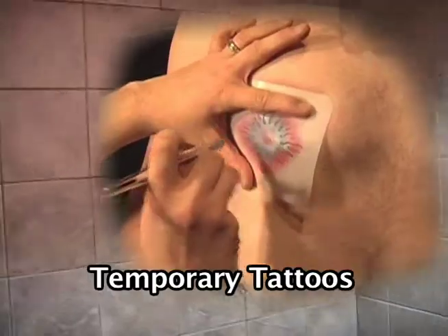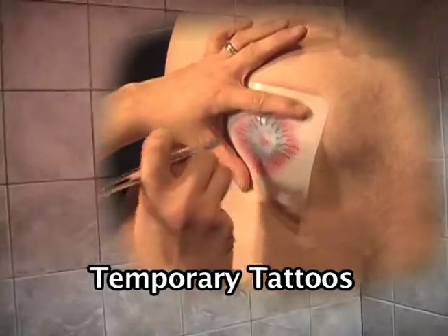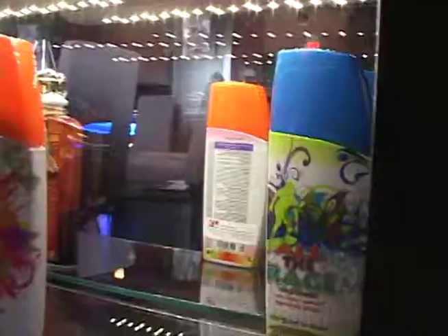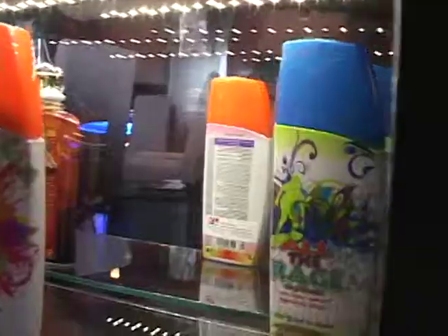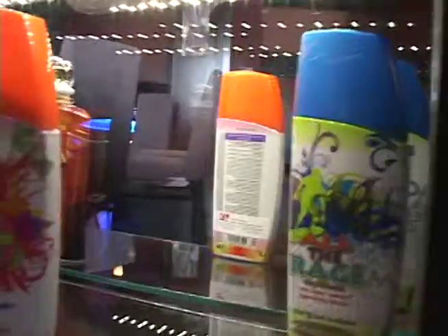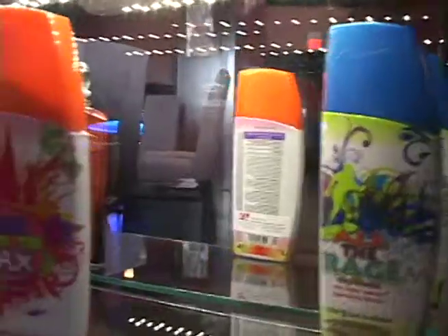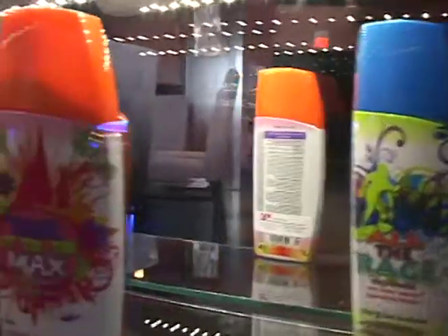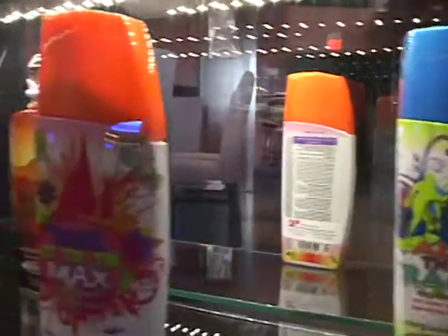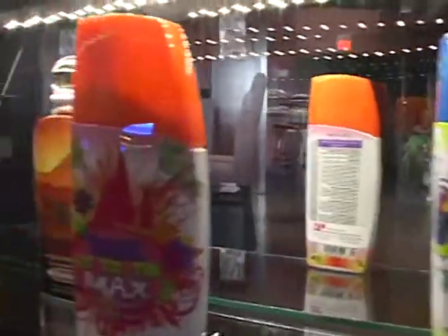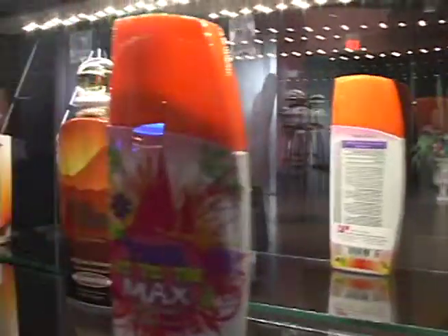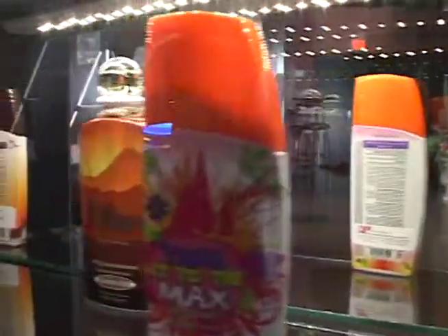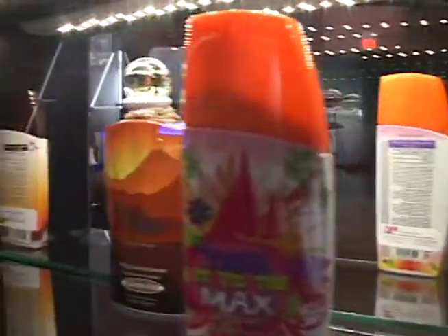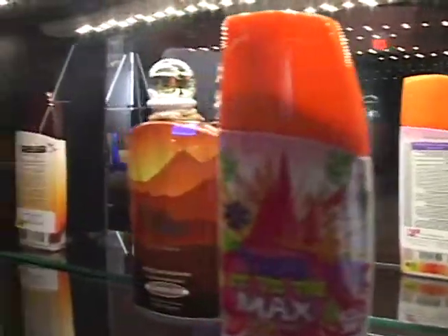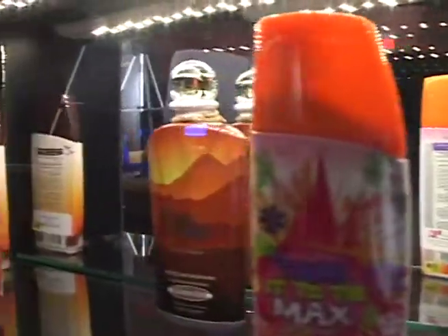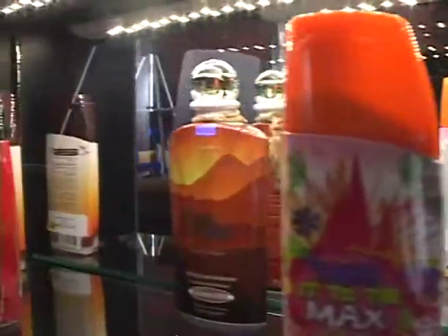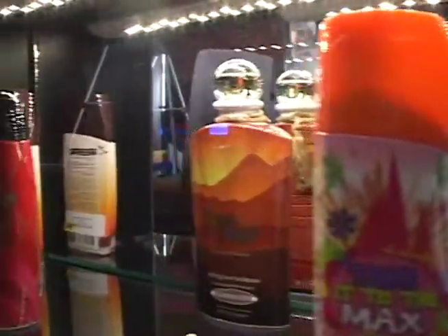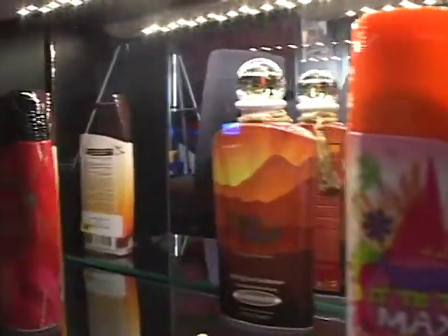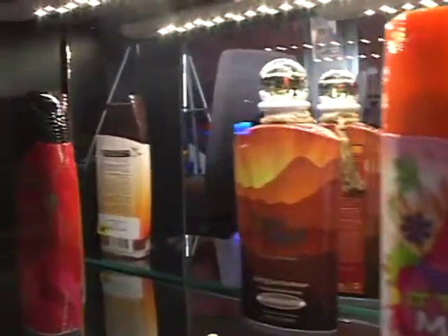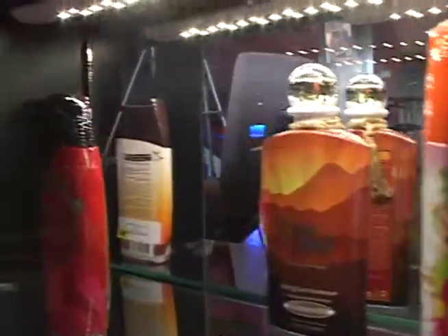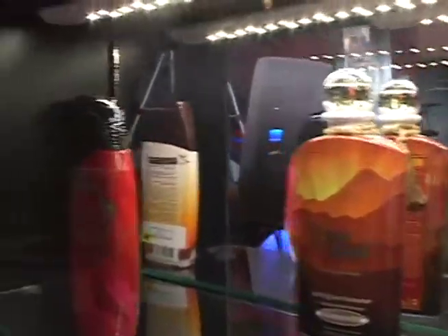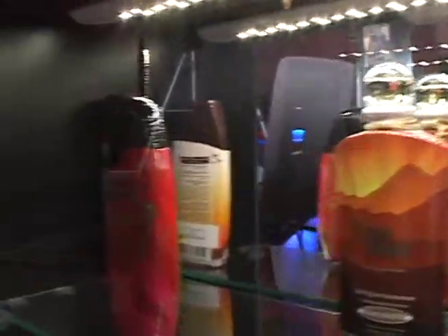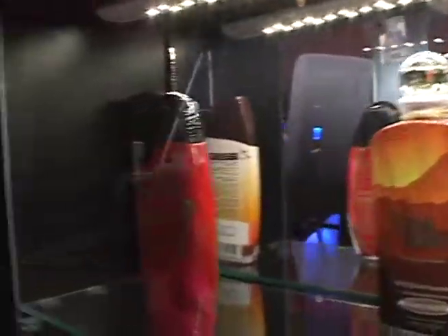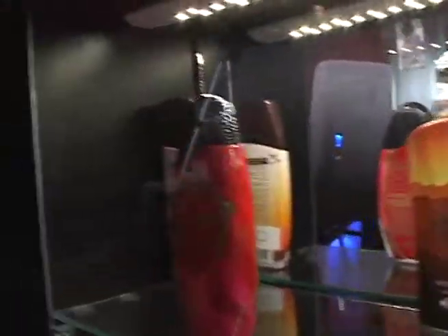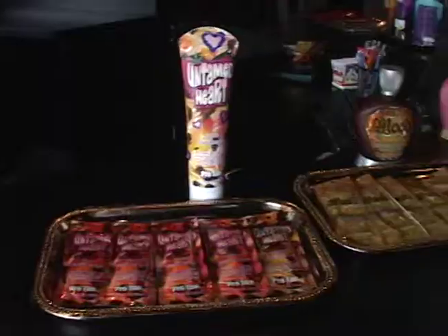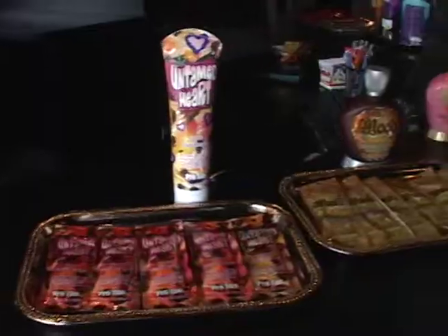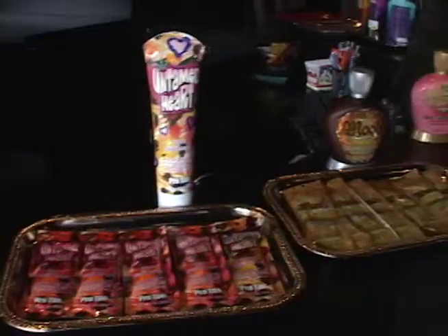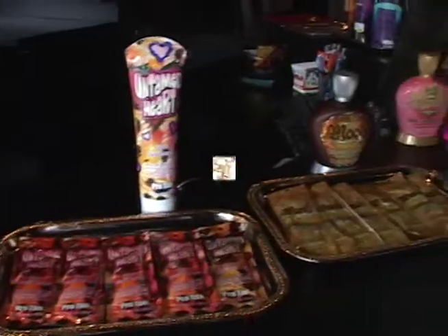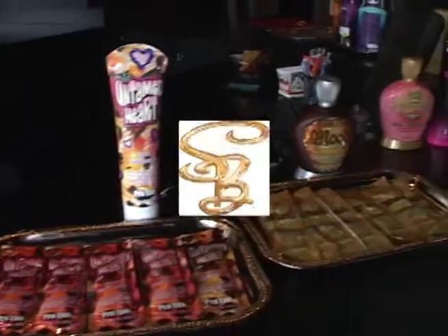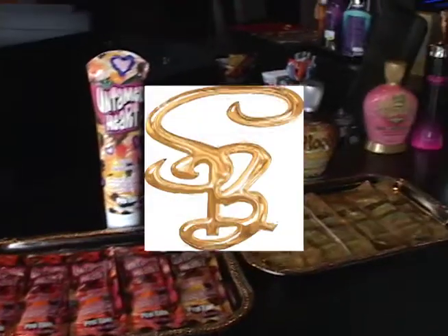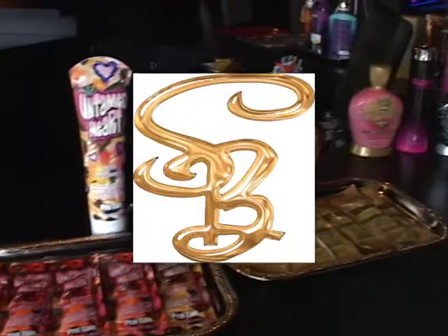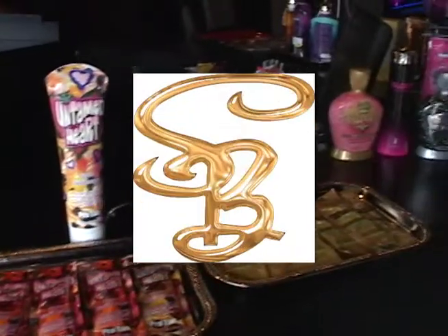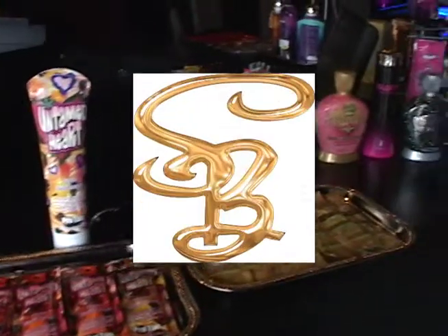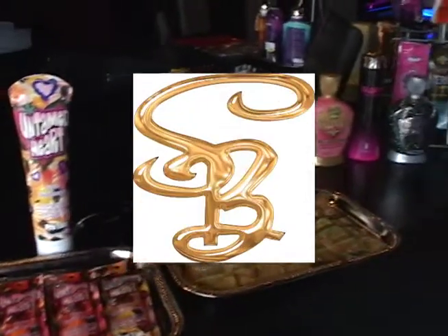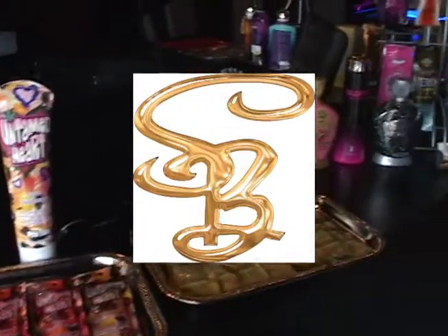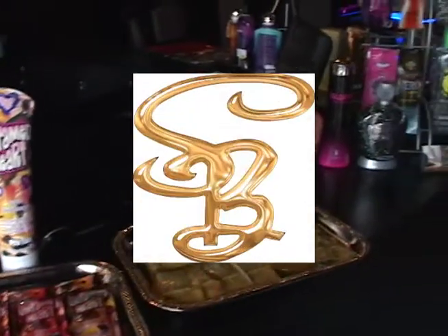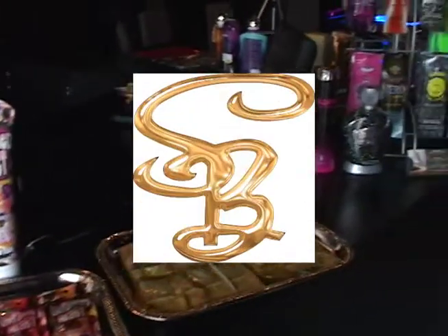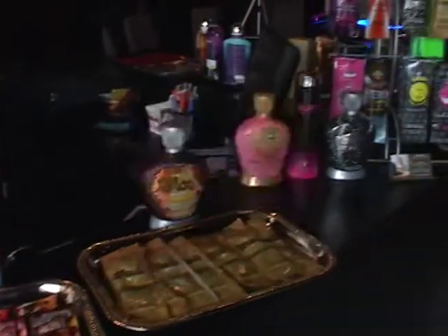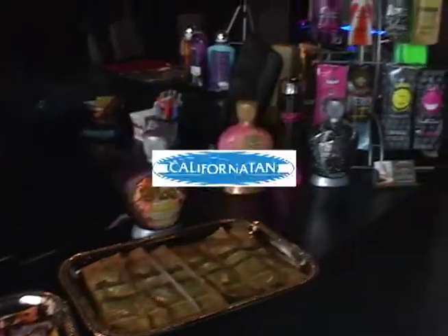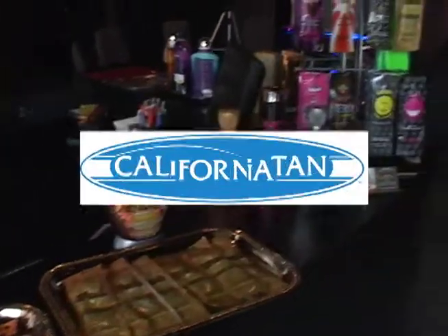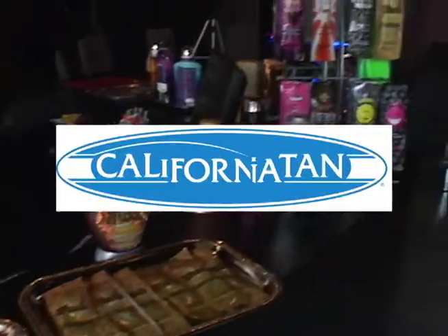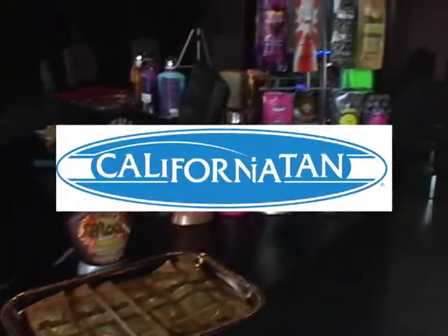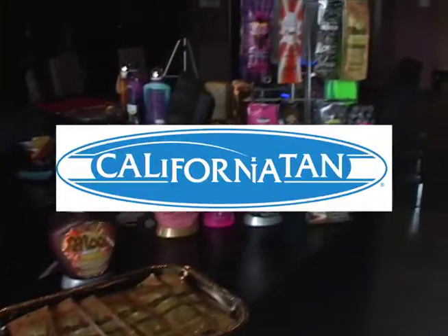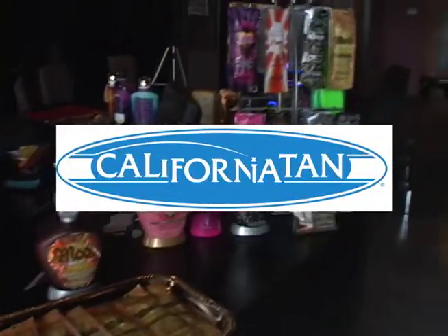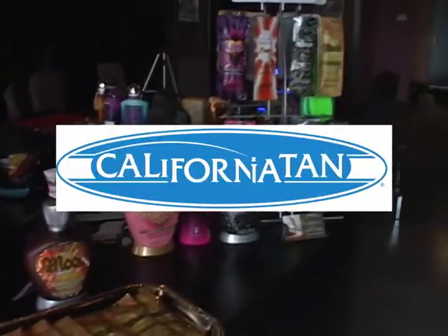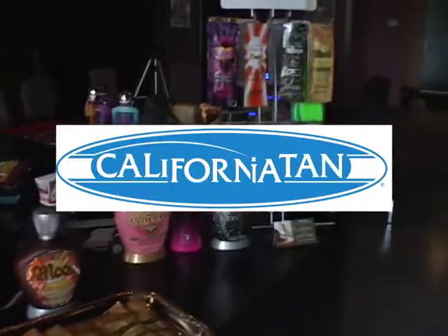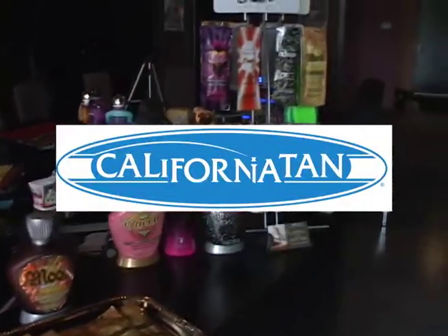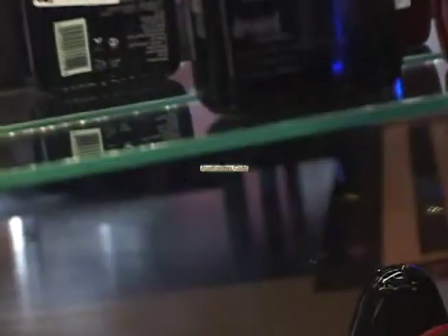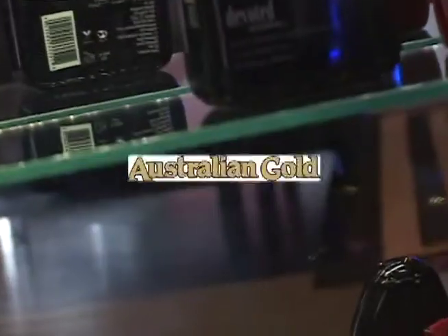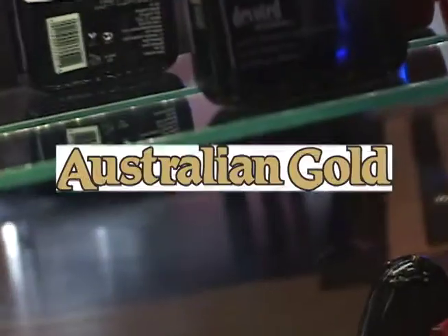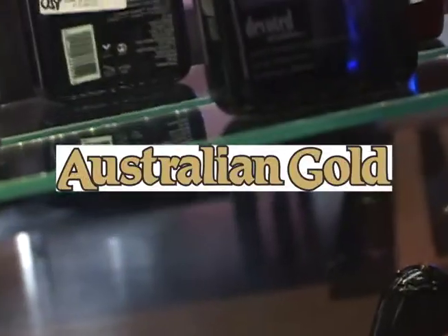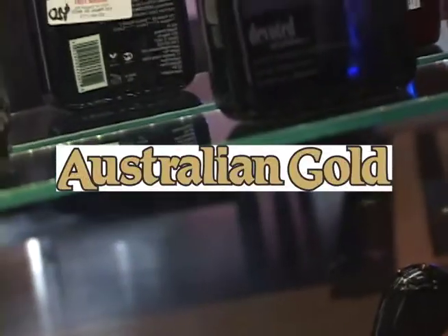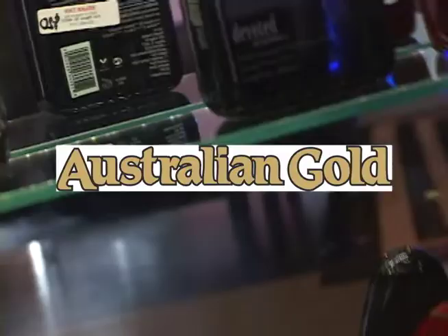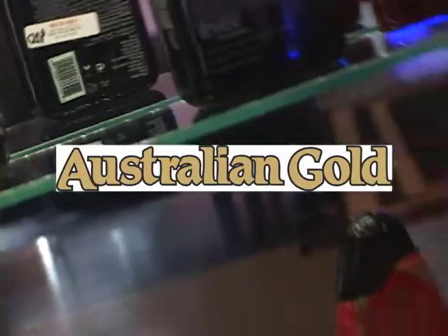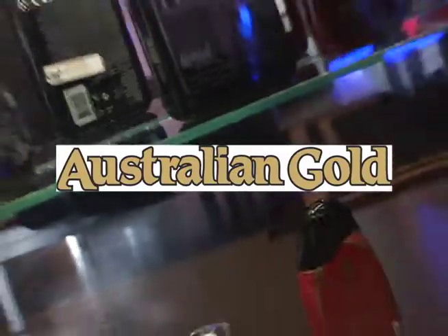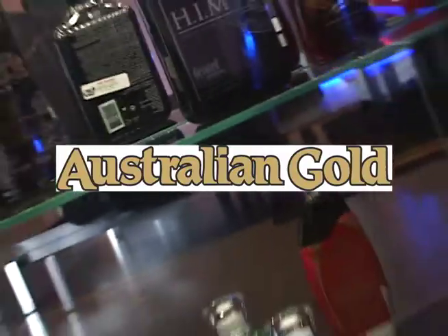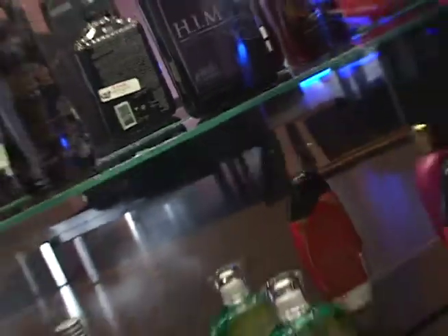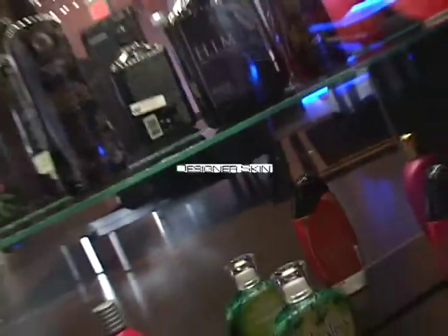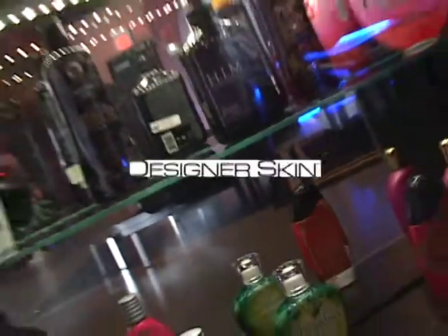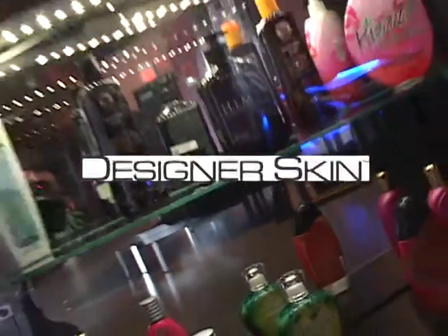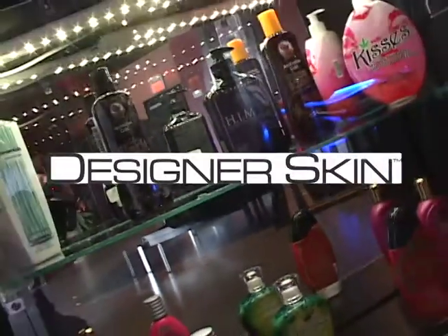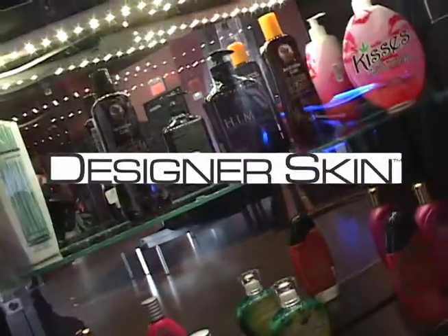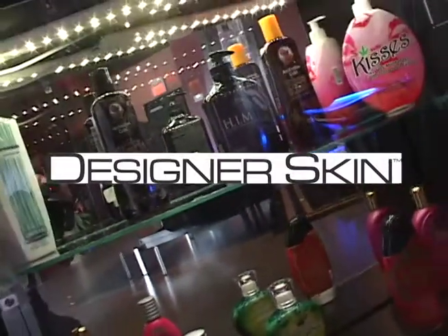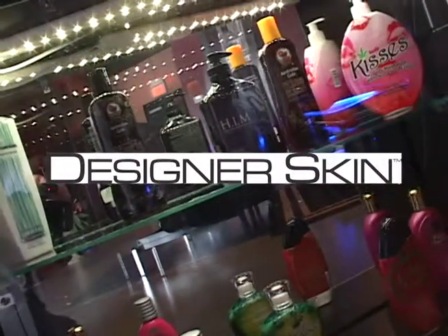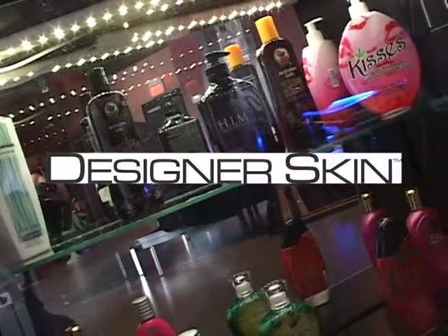Our wide selection of tanning products include Swedish Beauty, California Tan, Australian Goals, and Designer Skin.